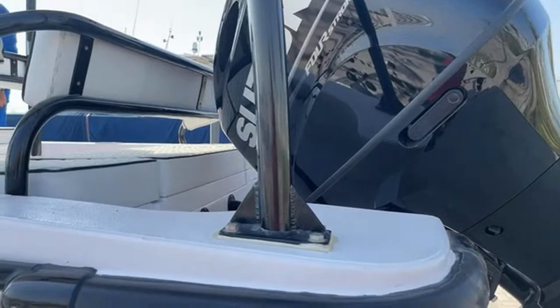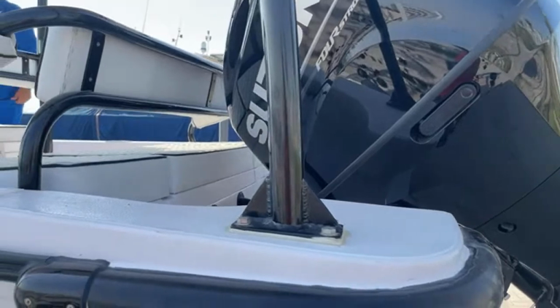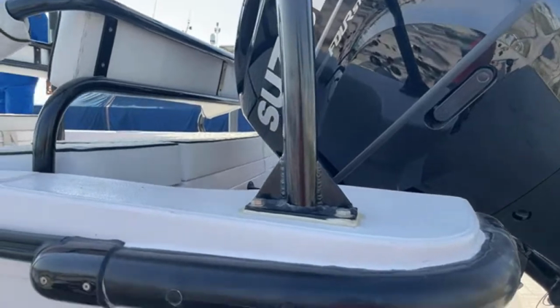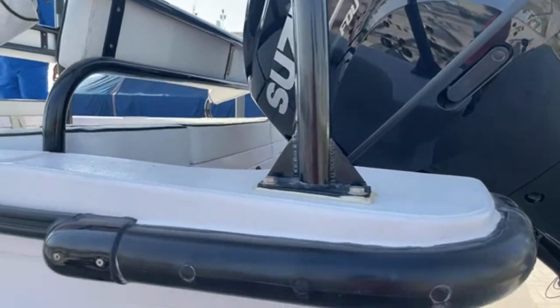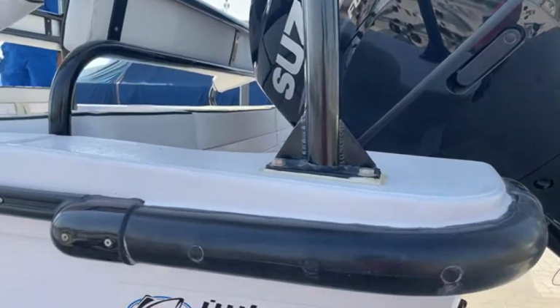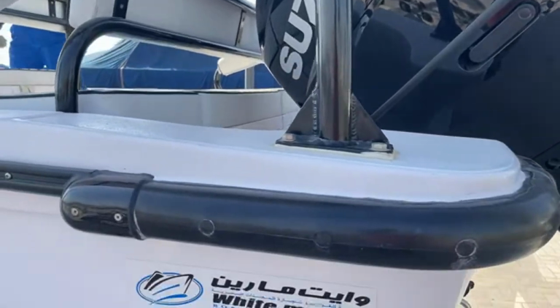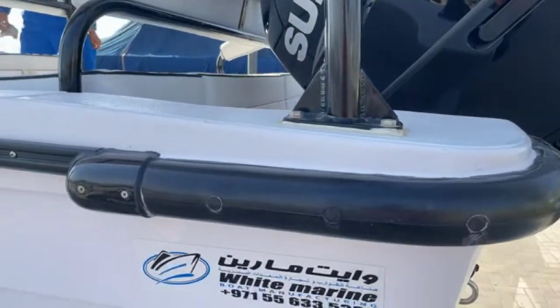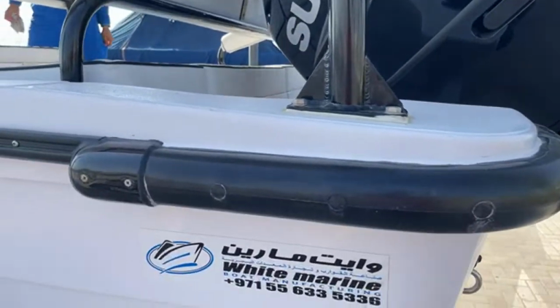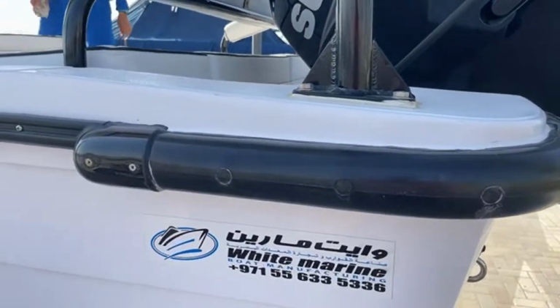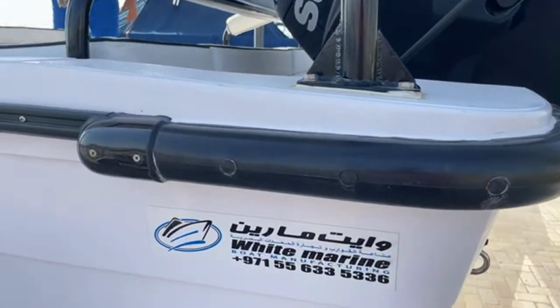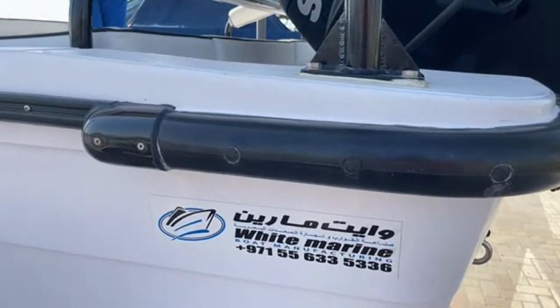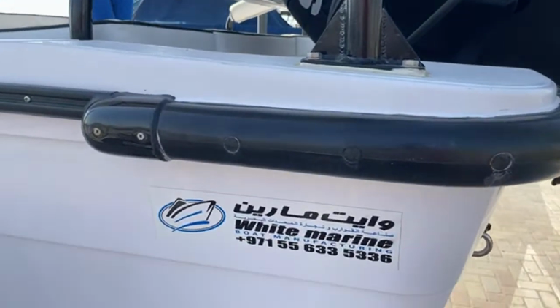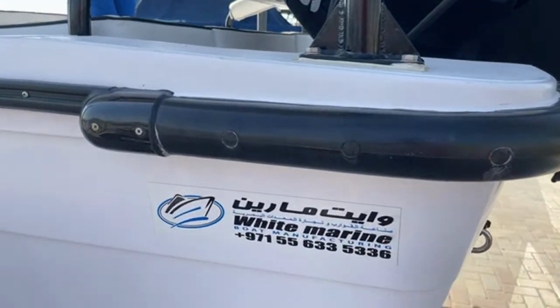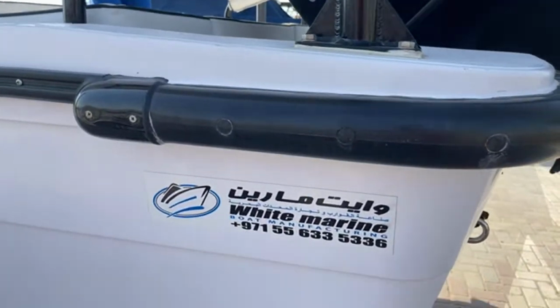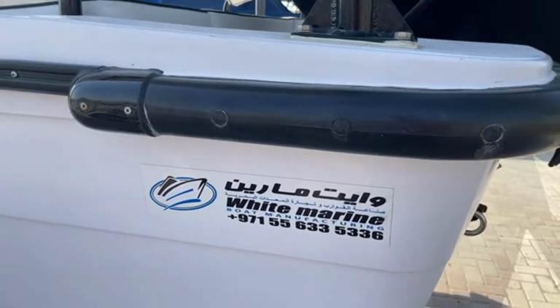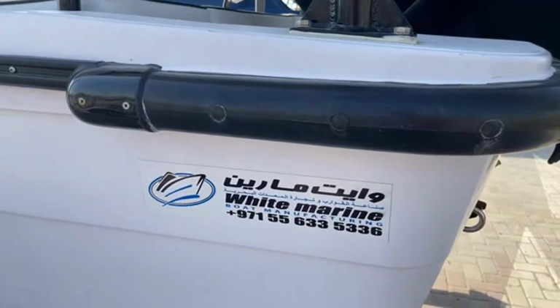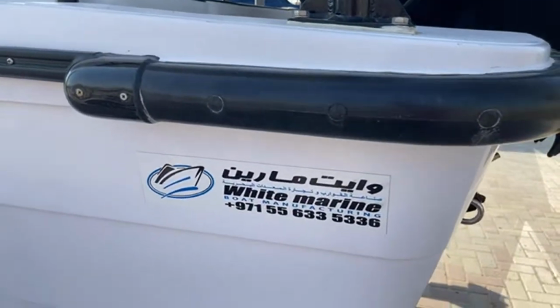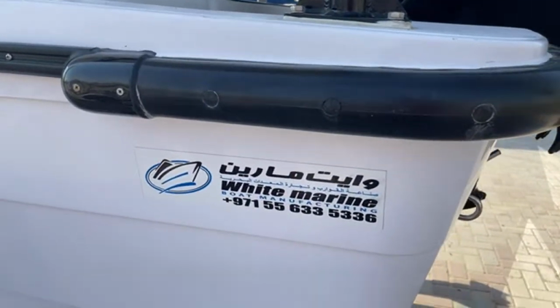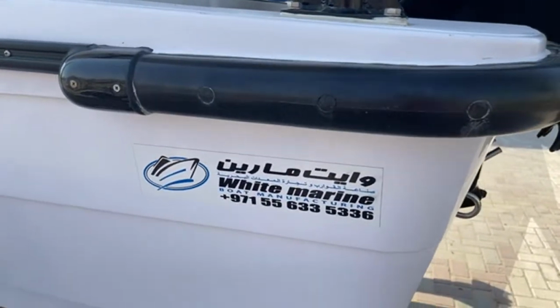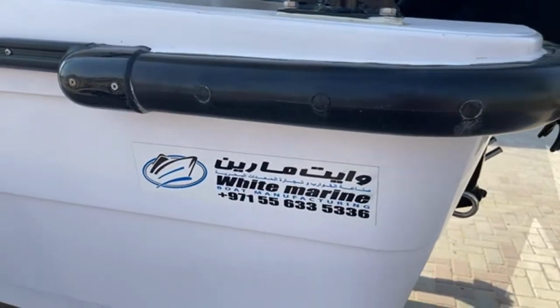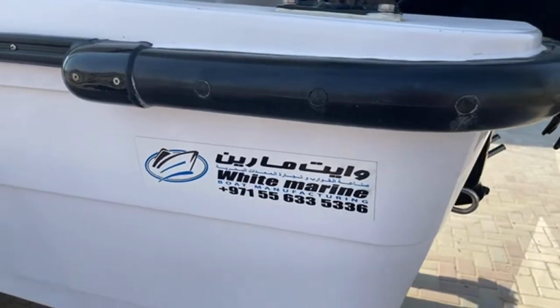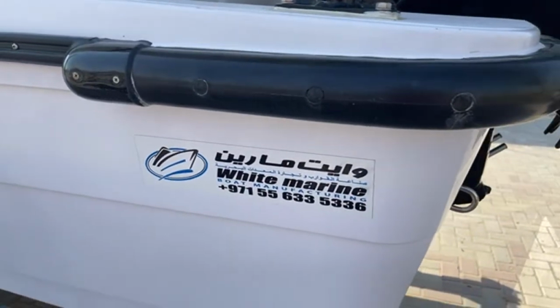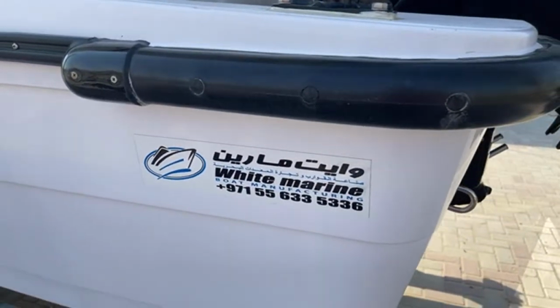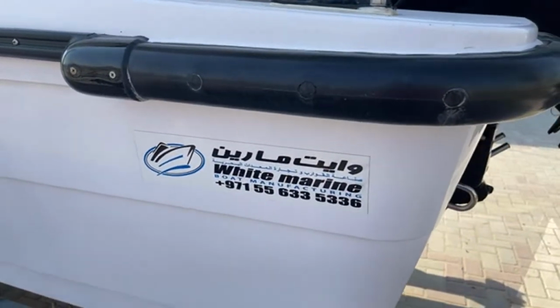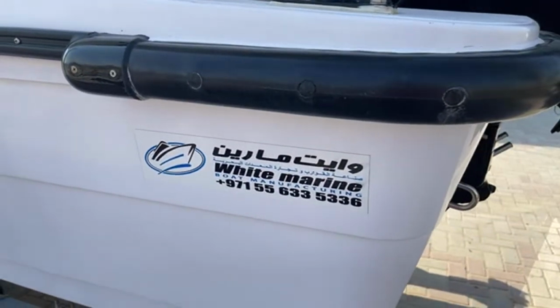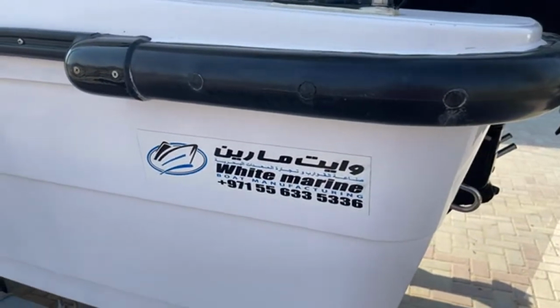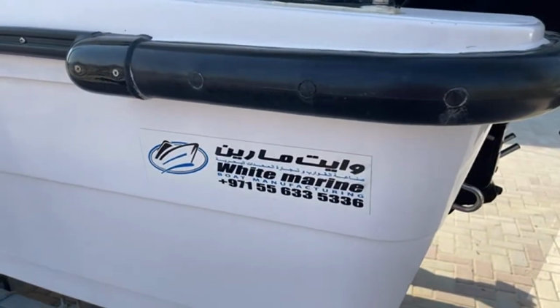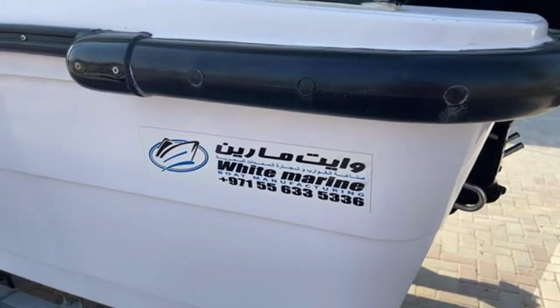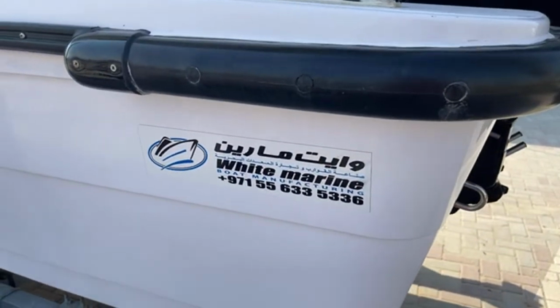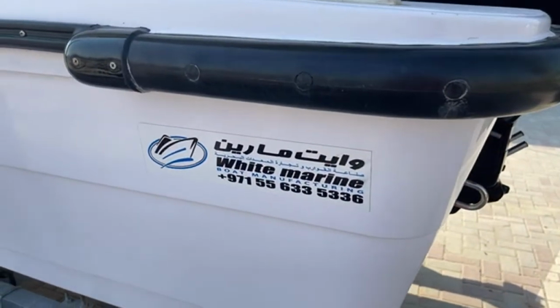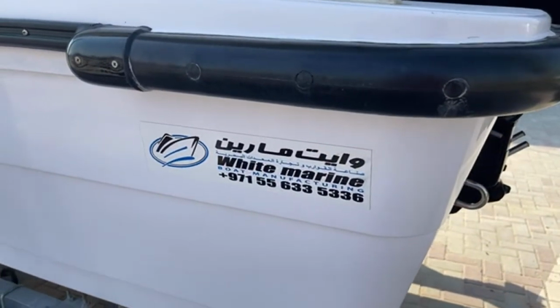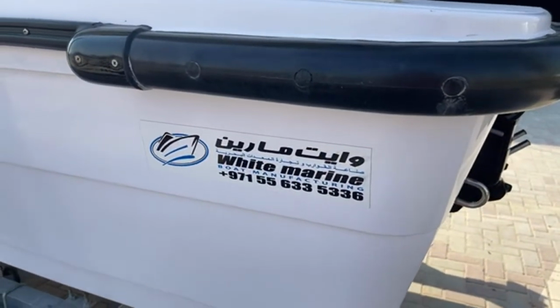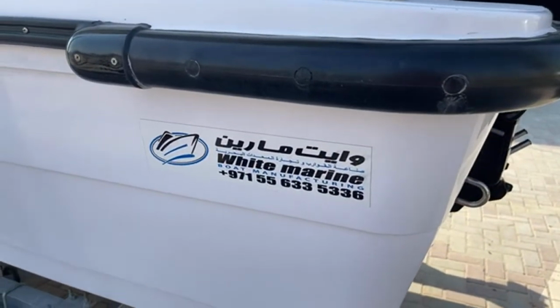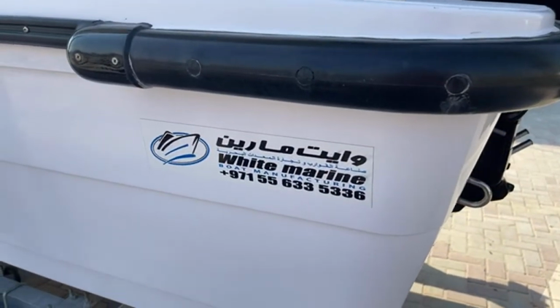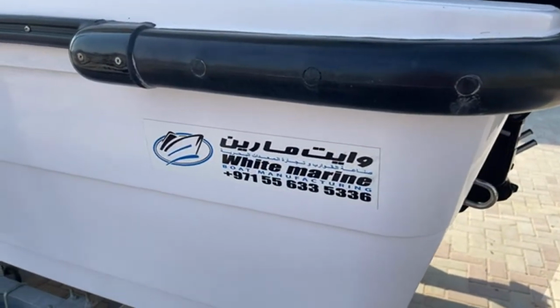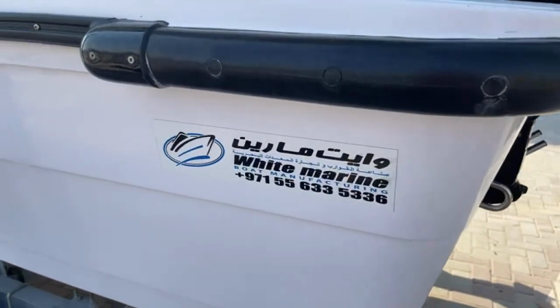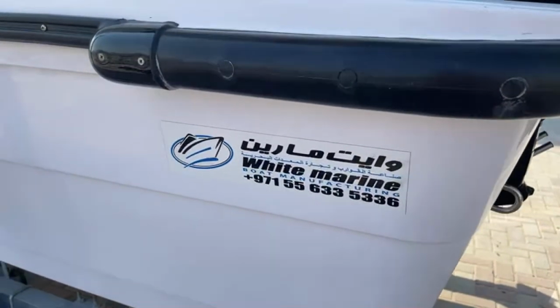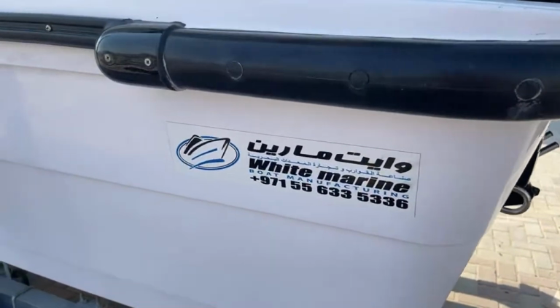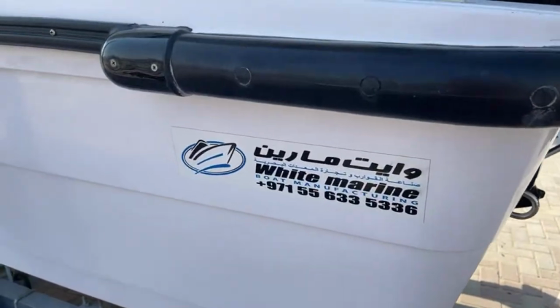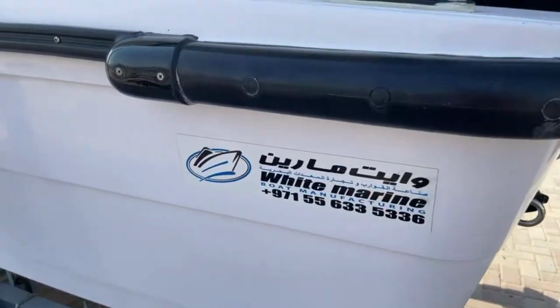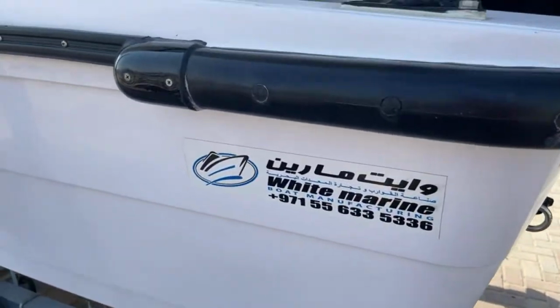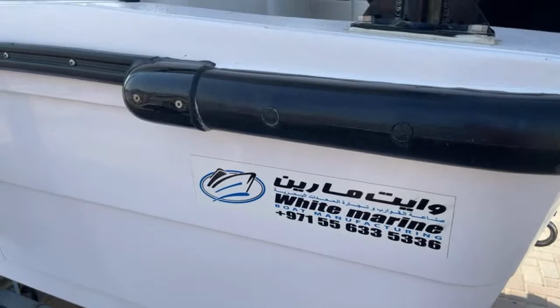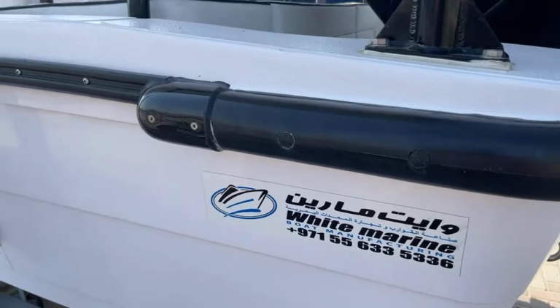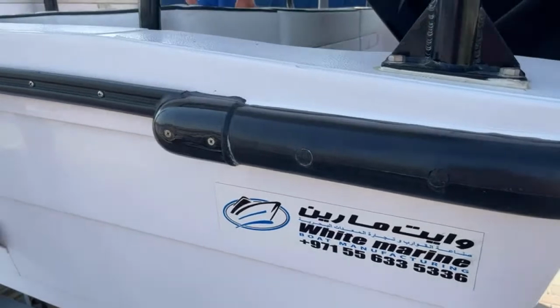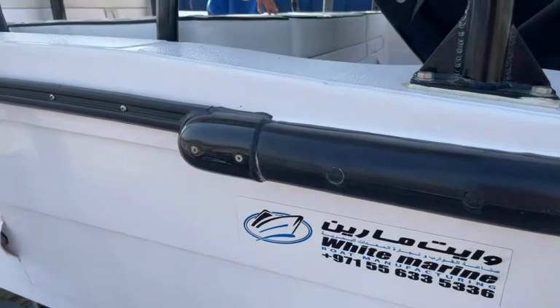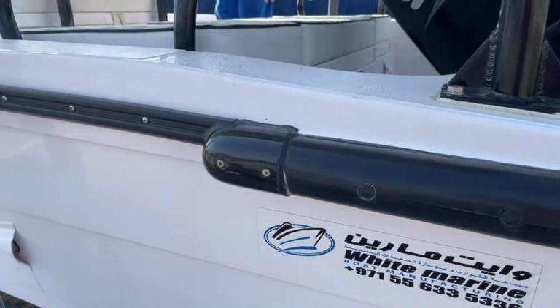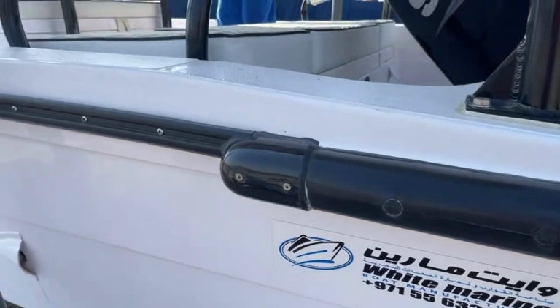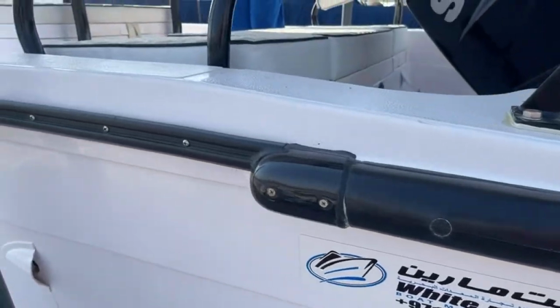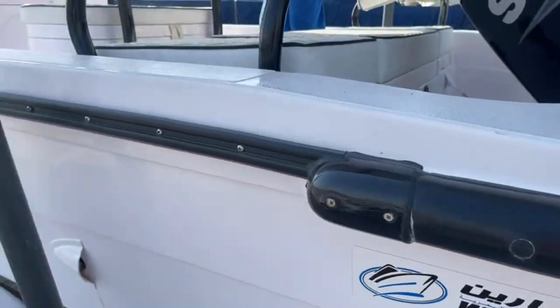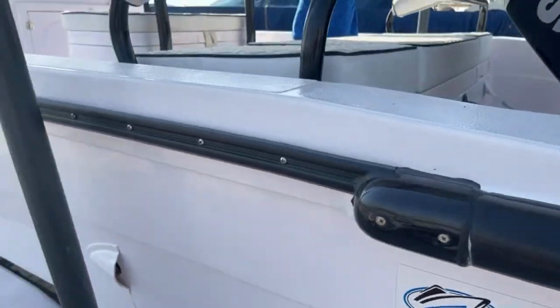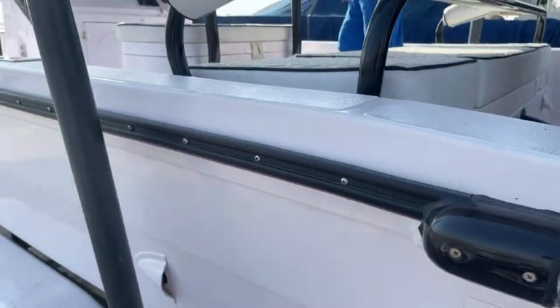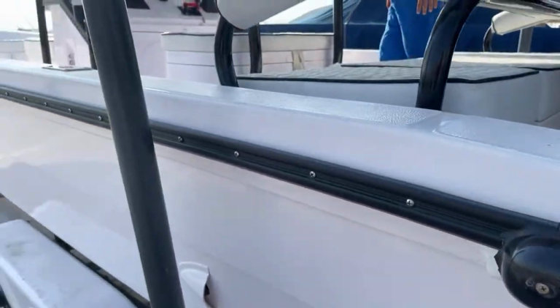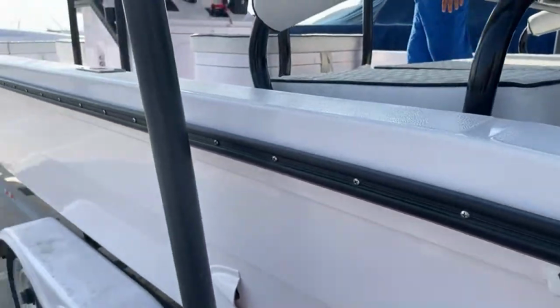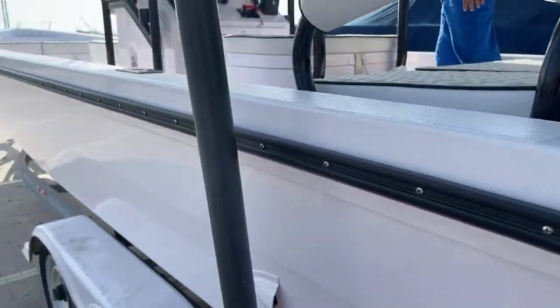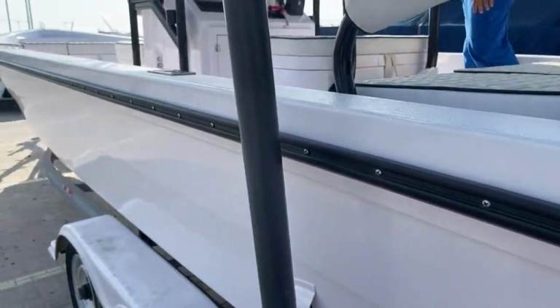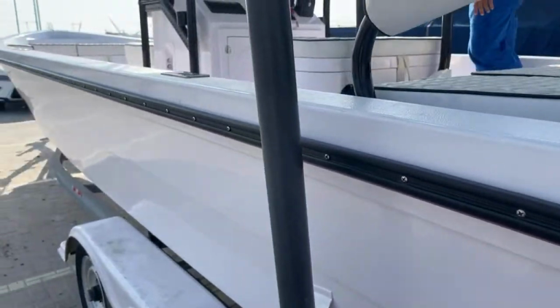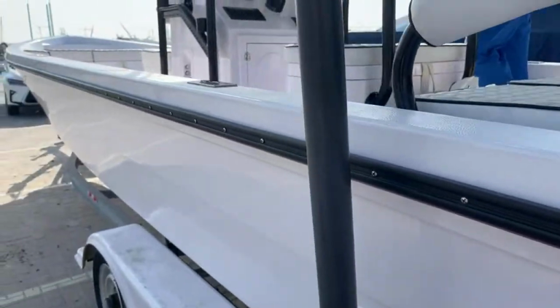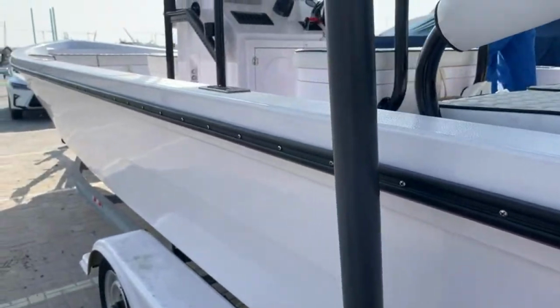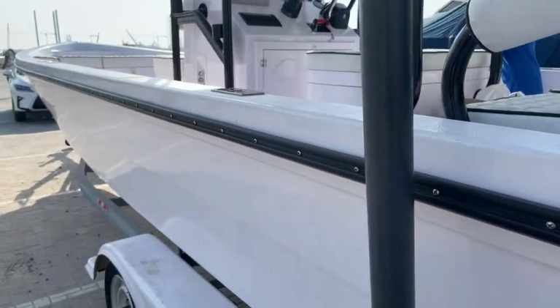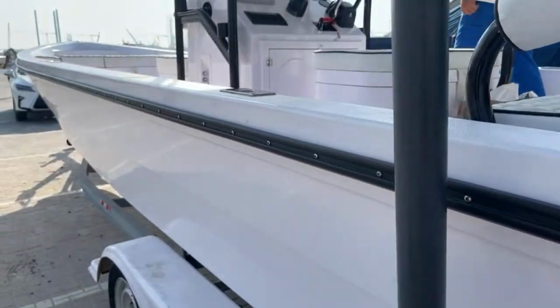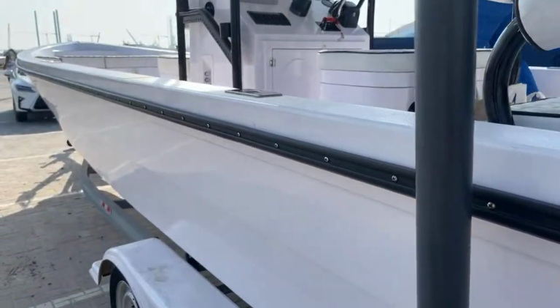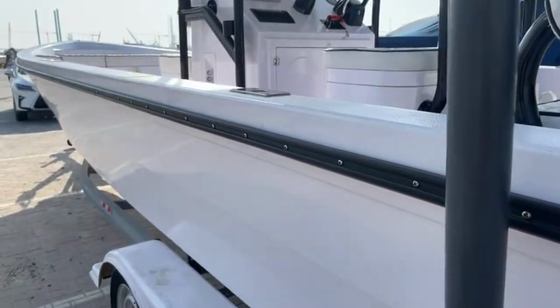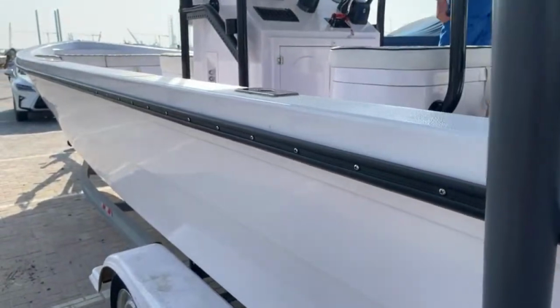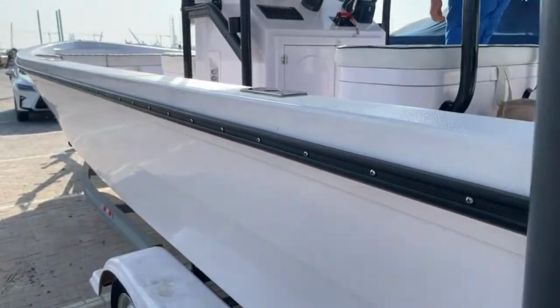The boat is made by a company called White Marine in Ajman. I don't know them, but the quality looks pretty good.